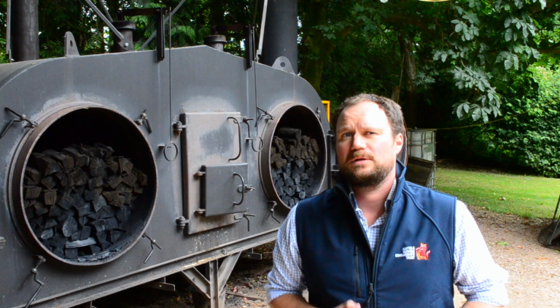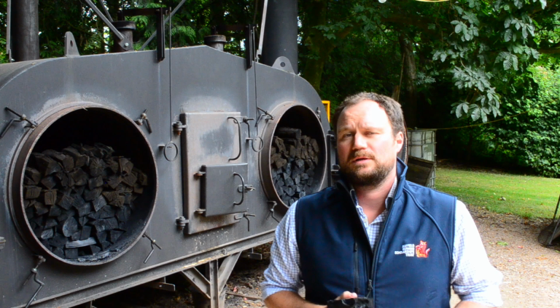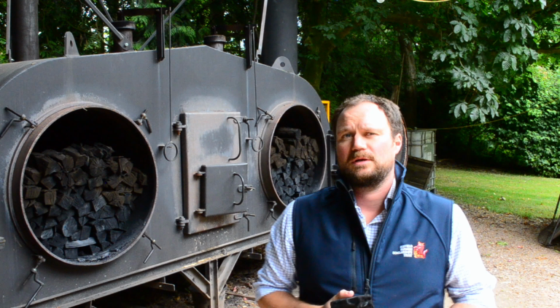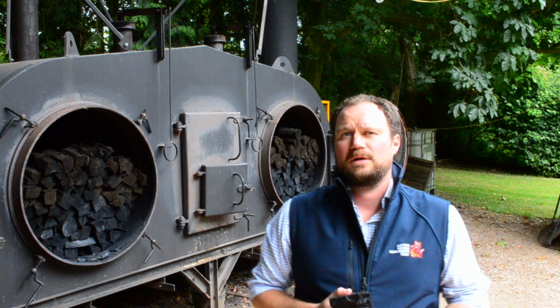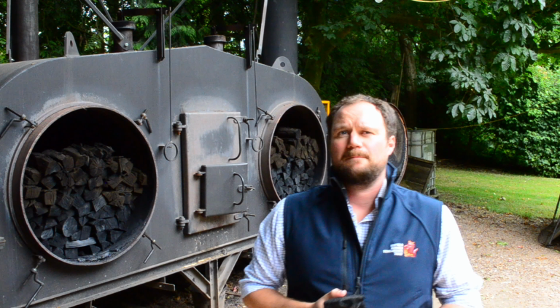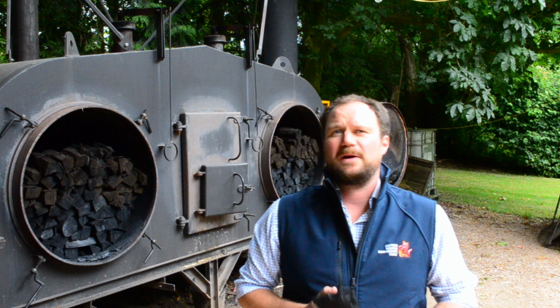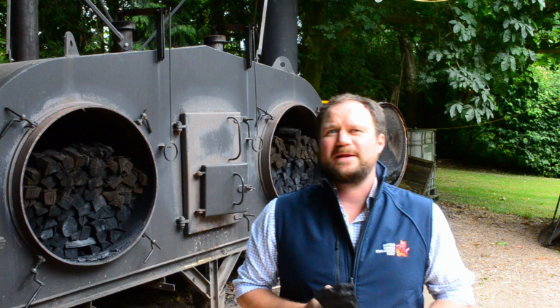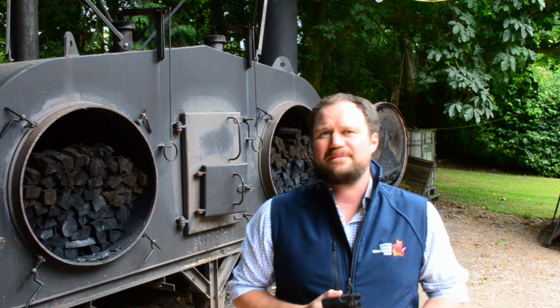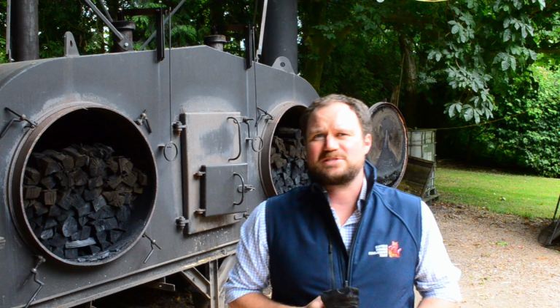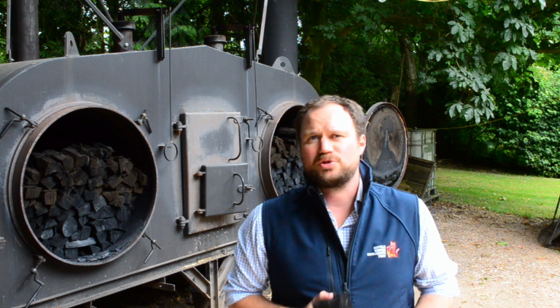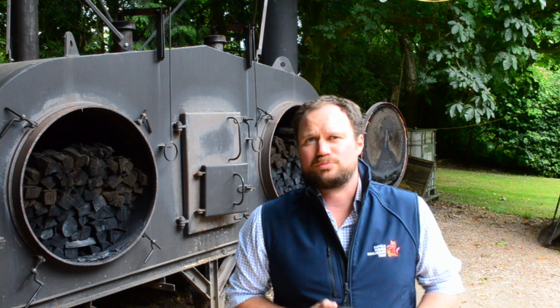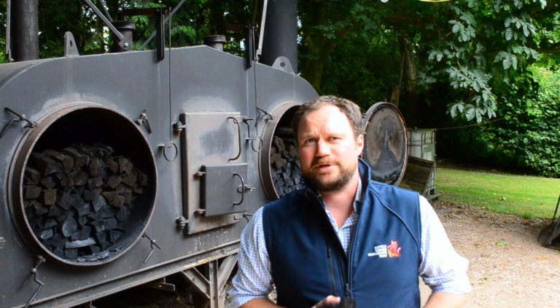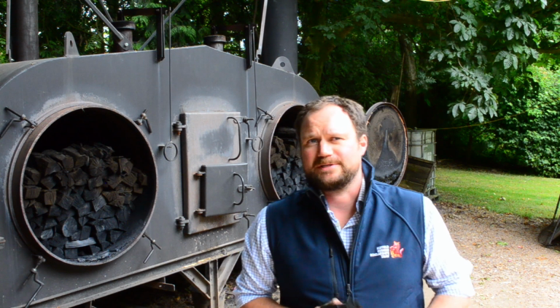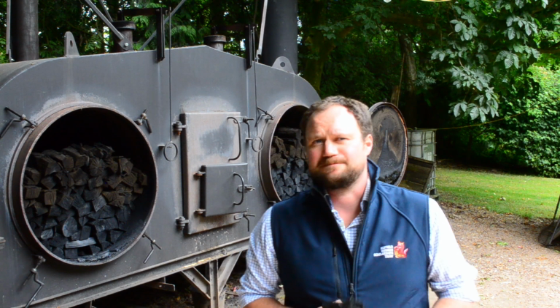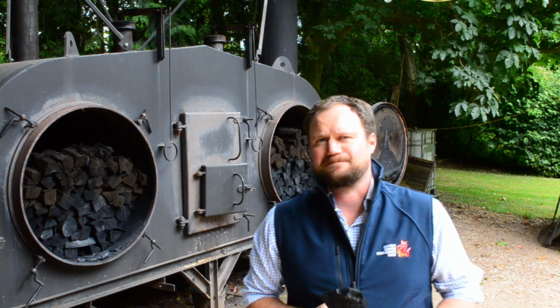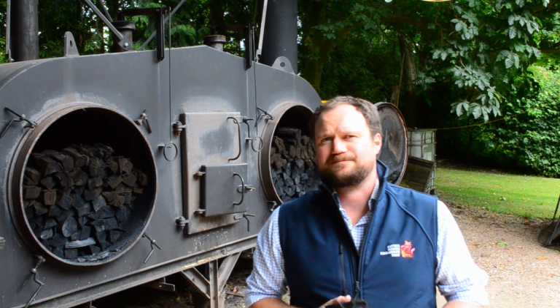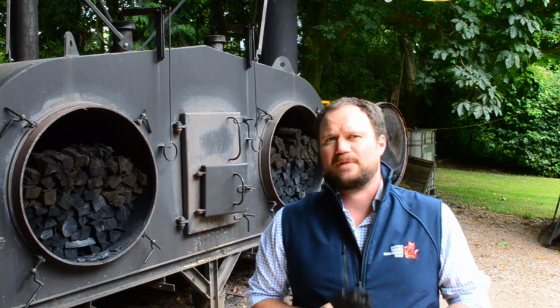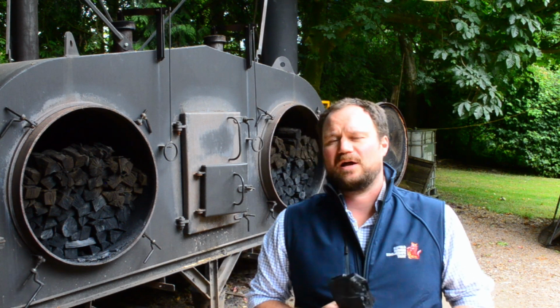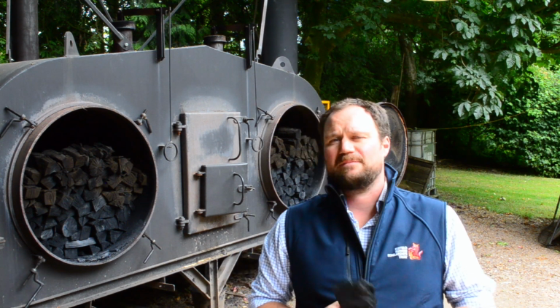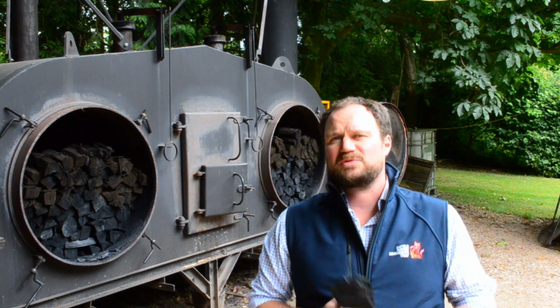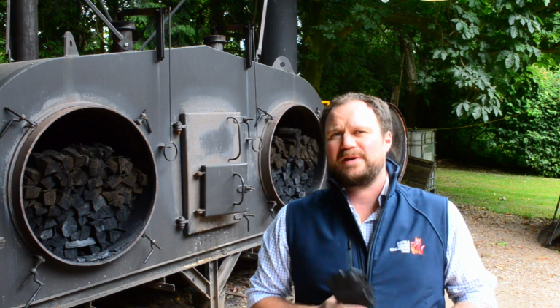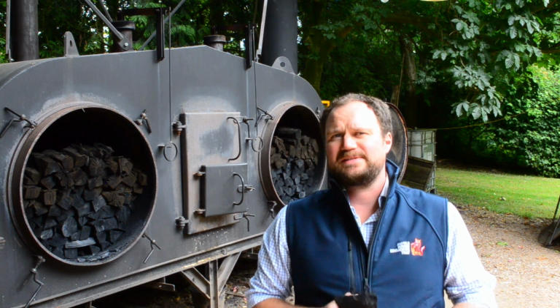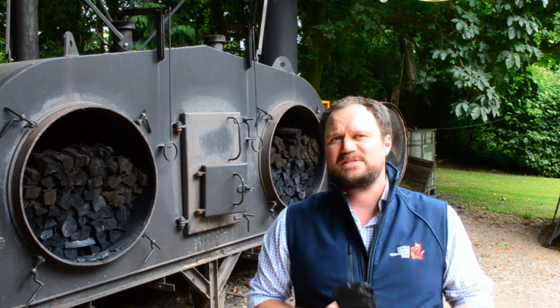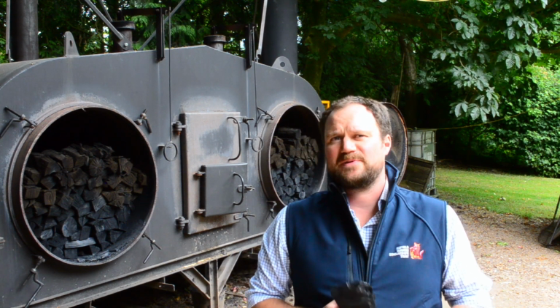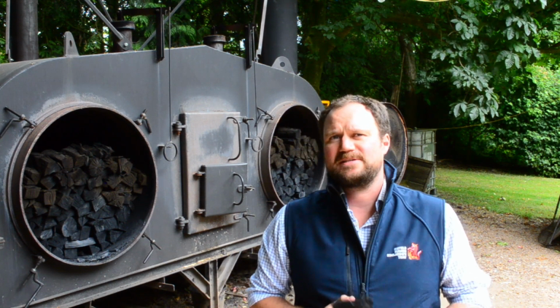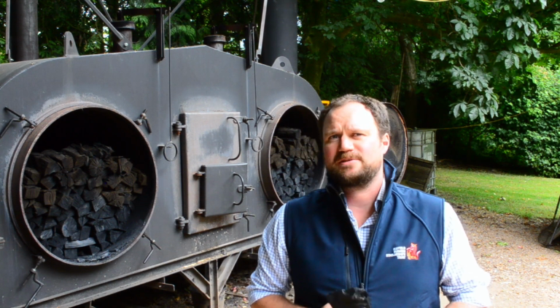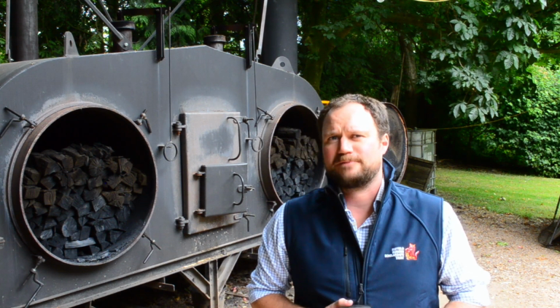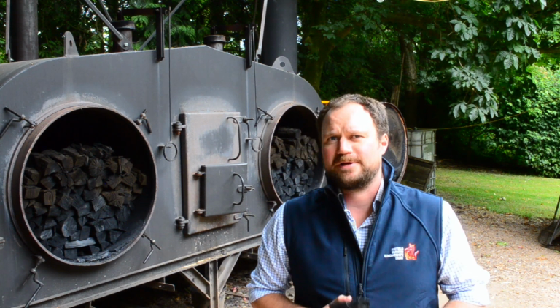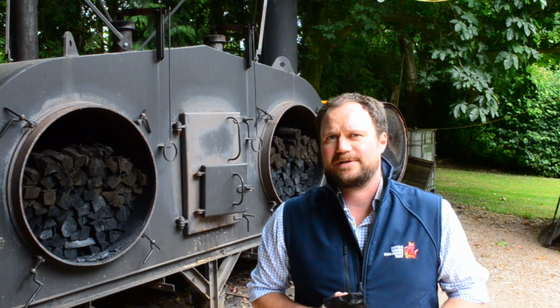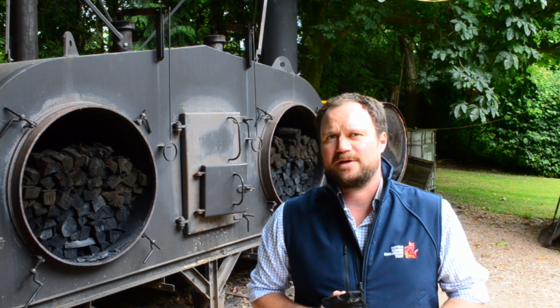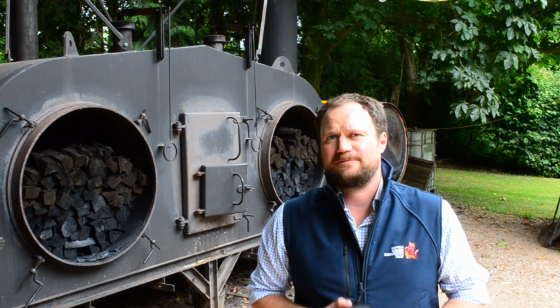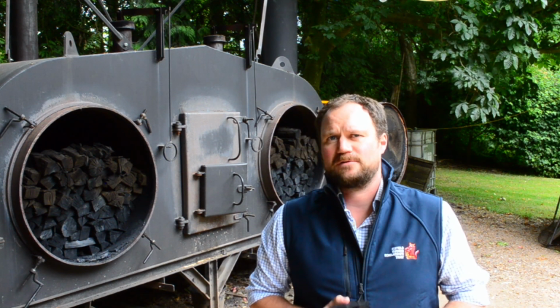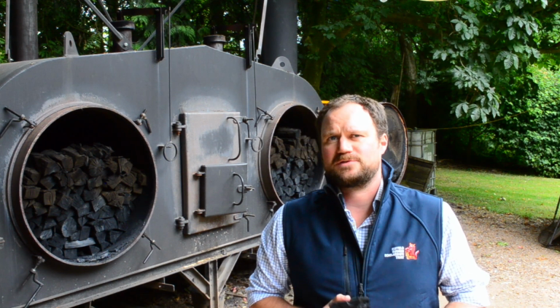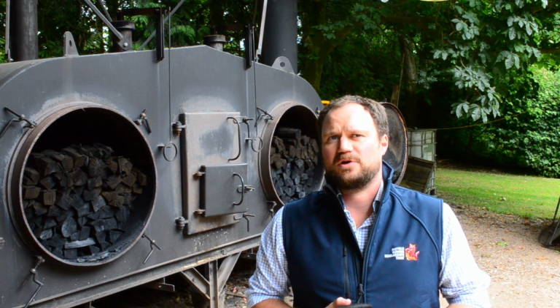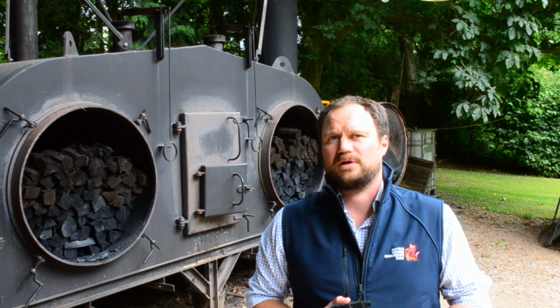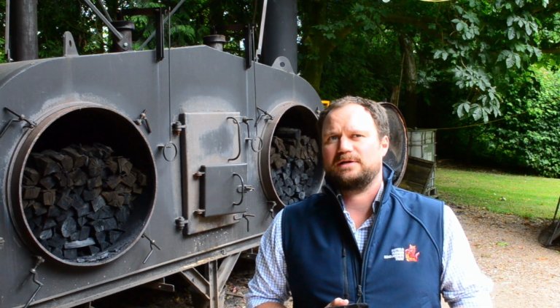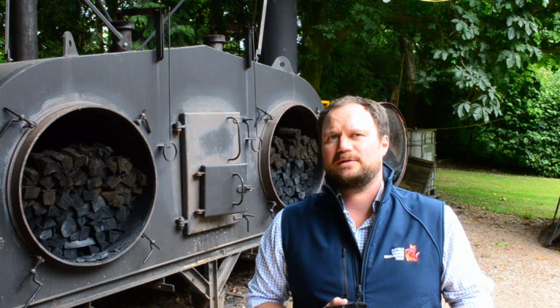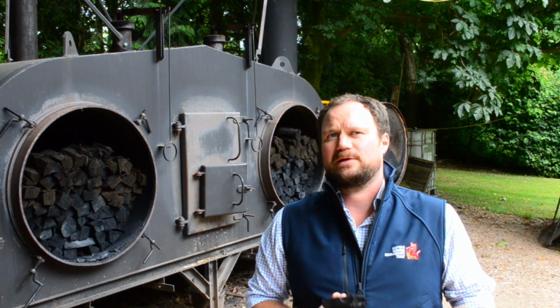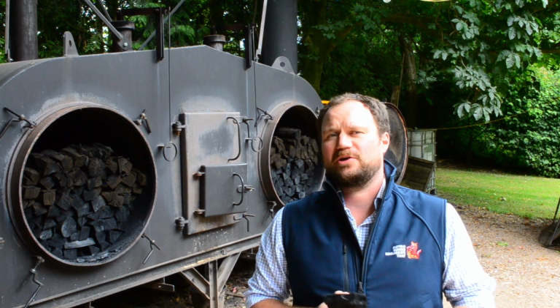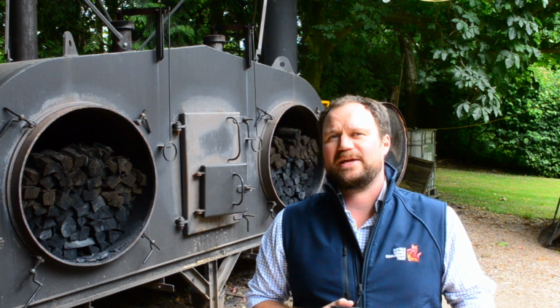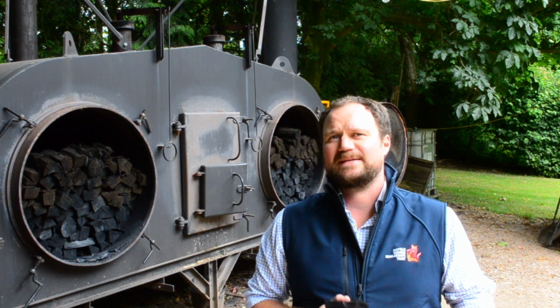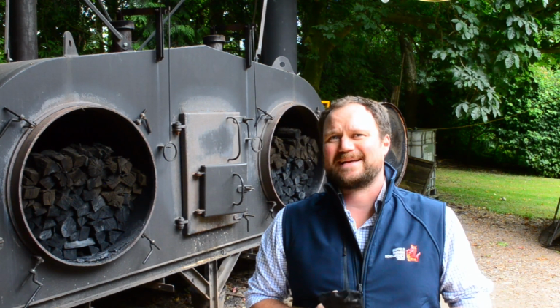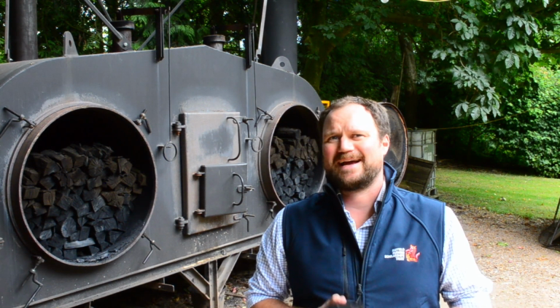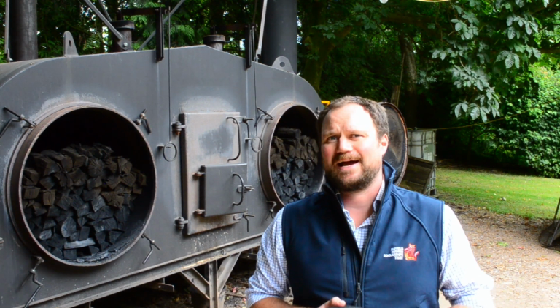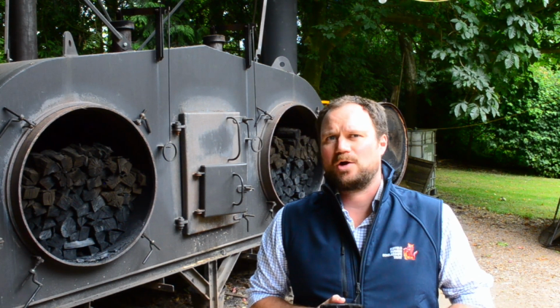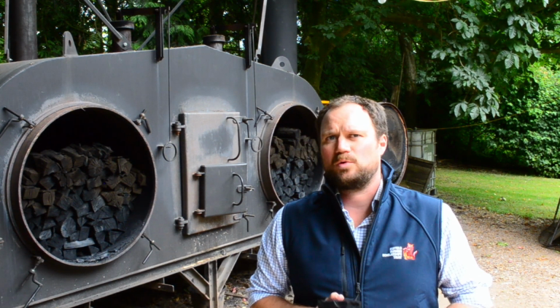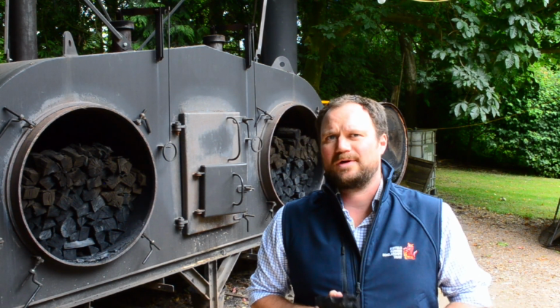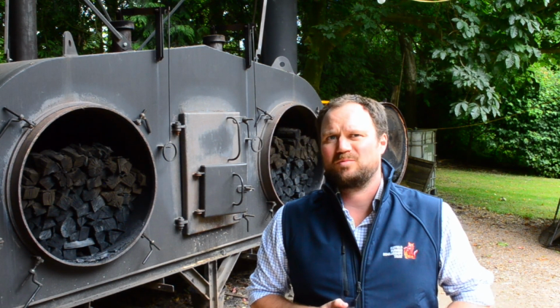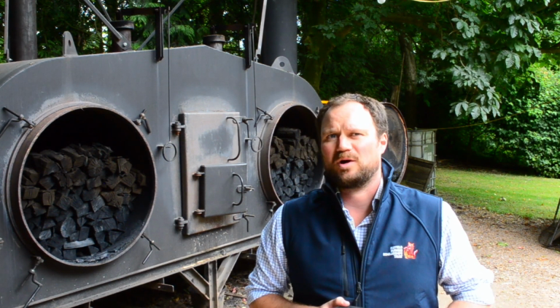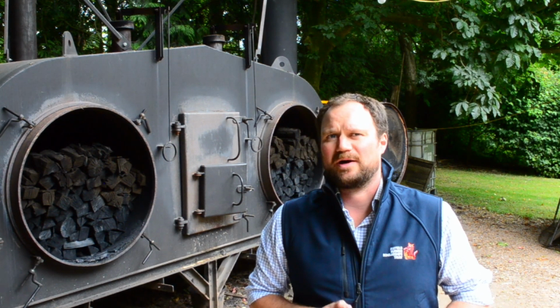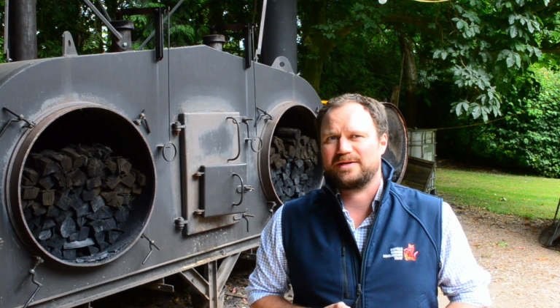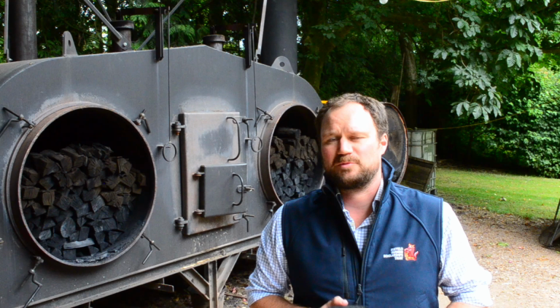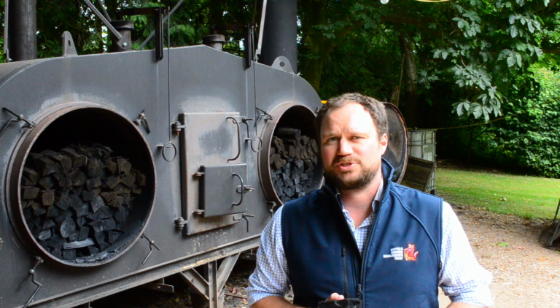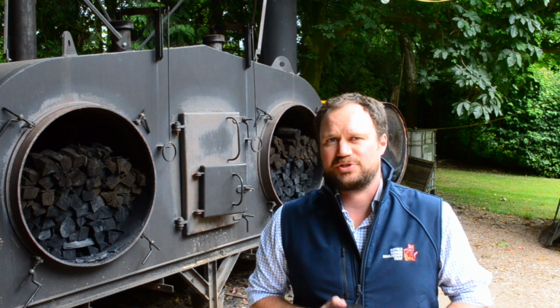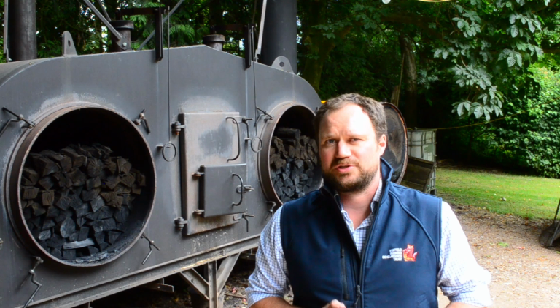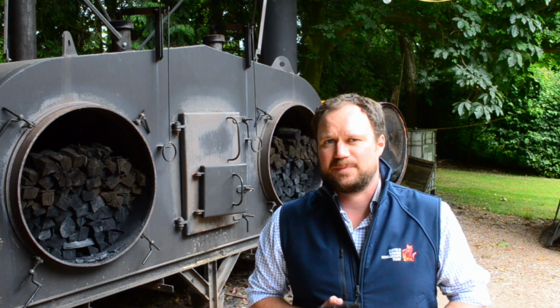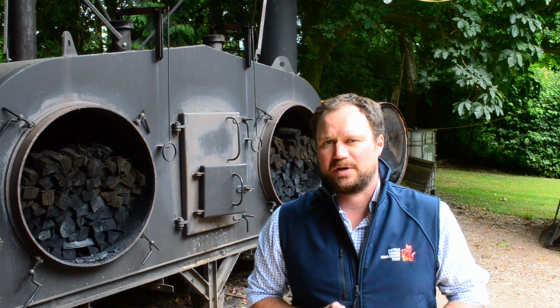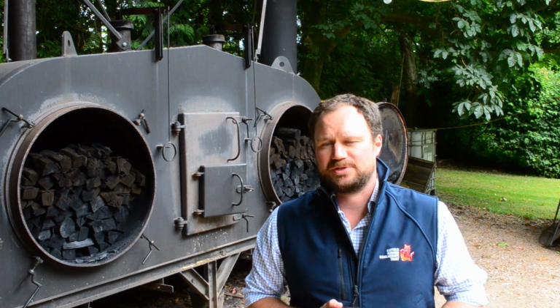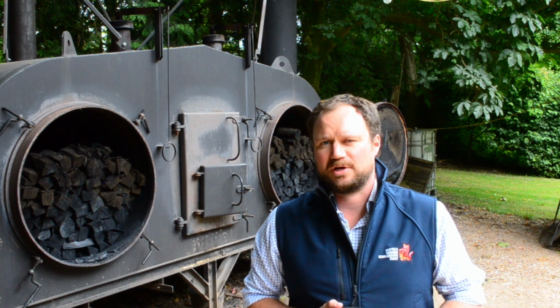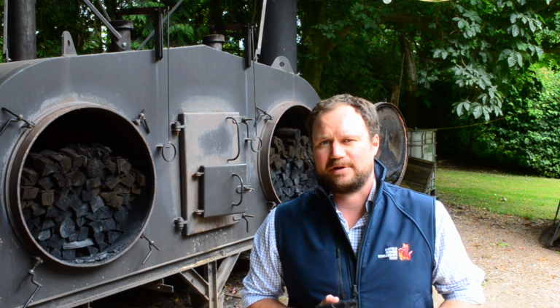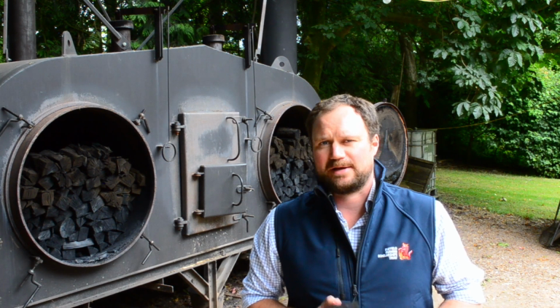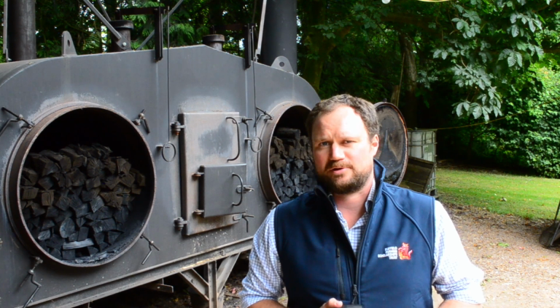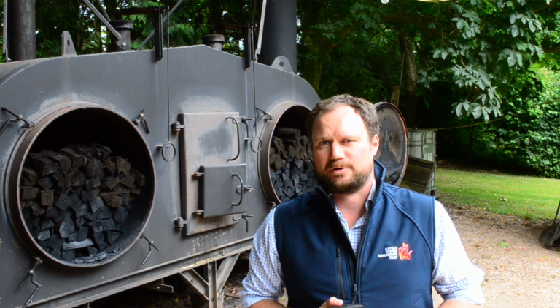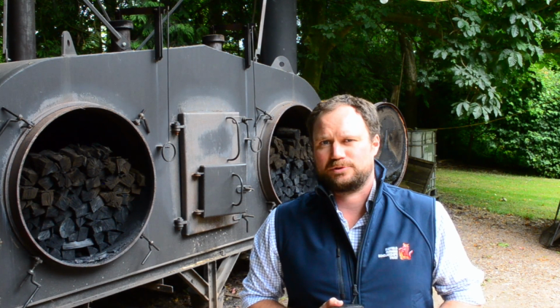My name is Luke Brewden. I'm a 2023 Nuffield Scholar looking into how and why we should use biochar in agriculture.